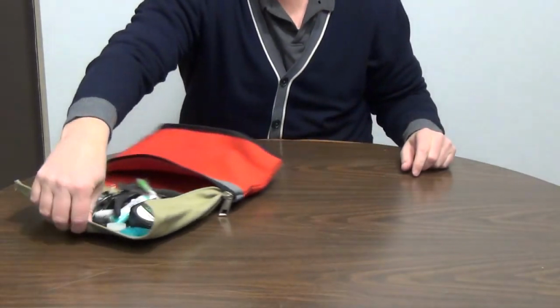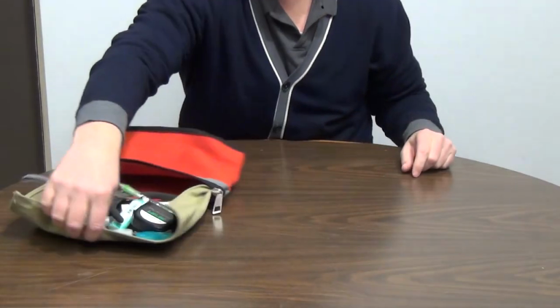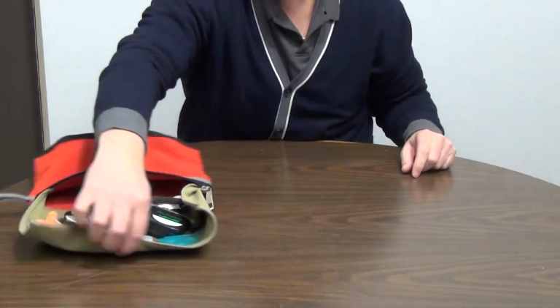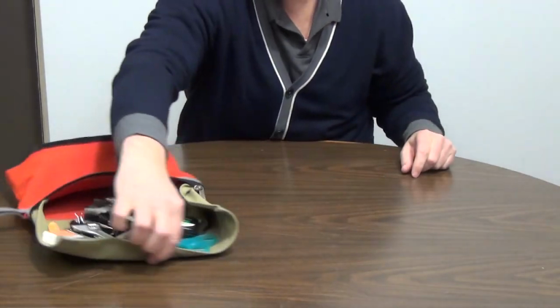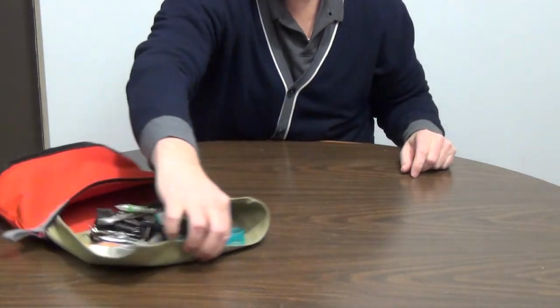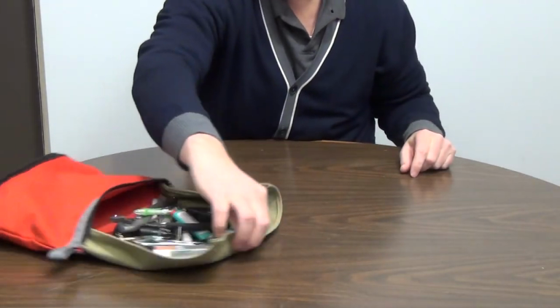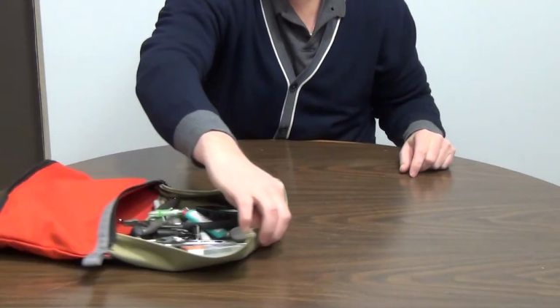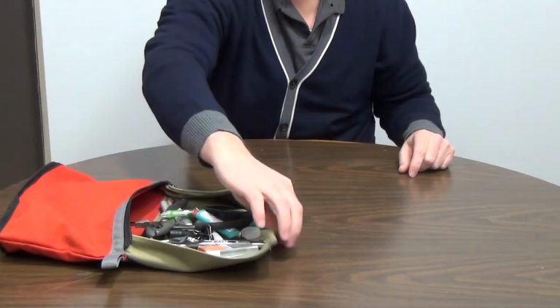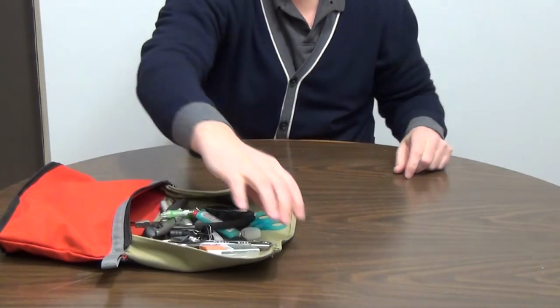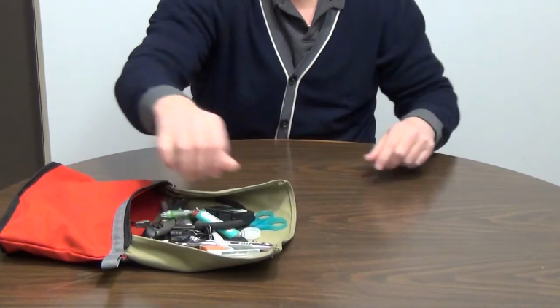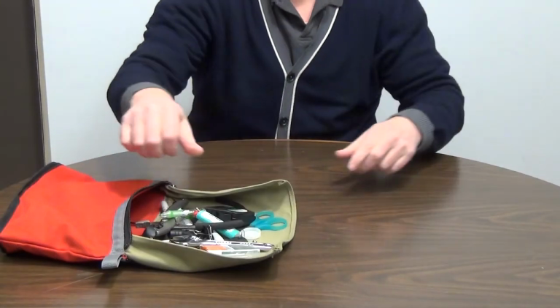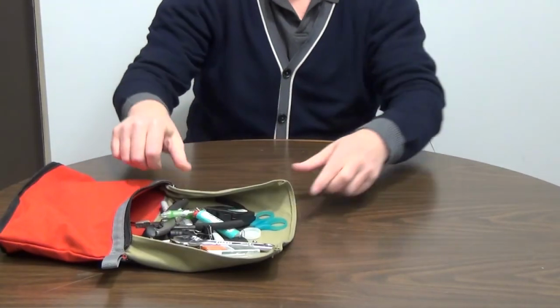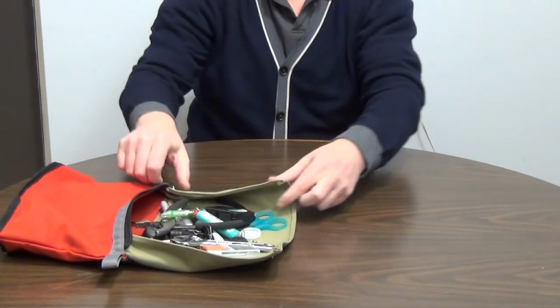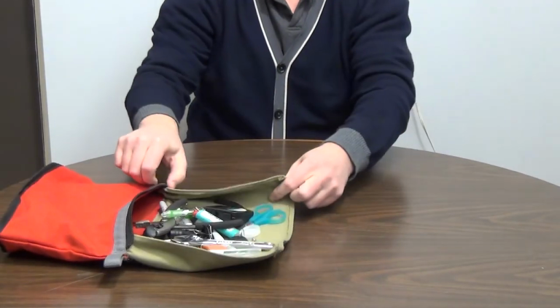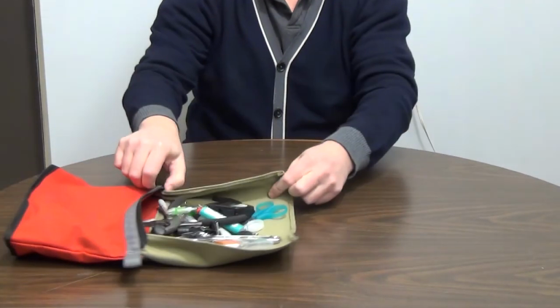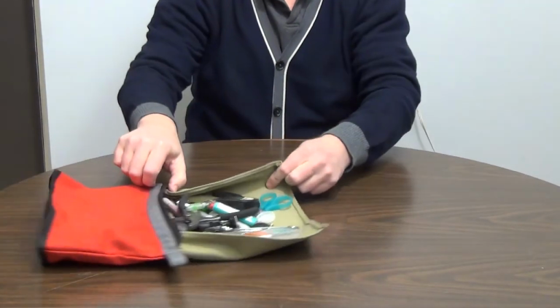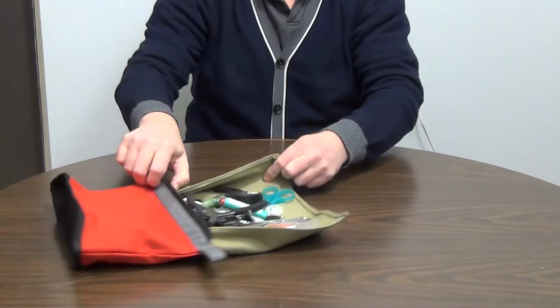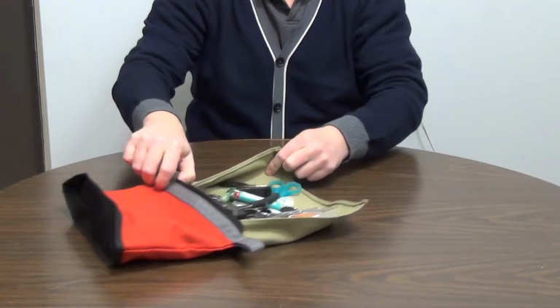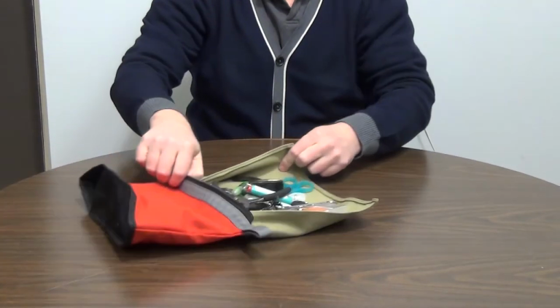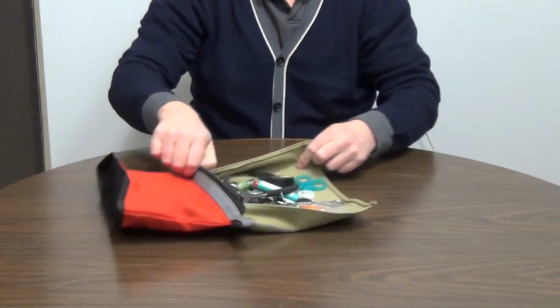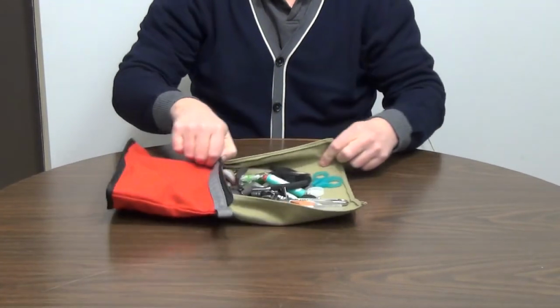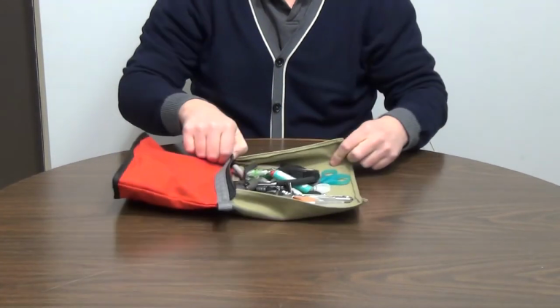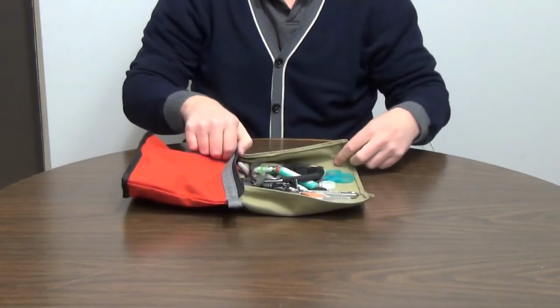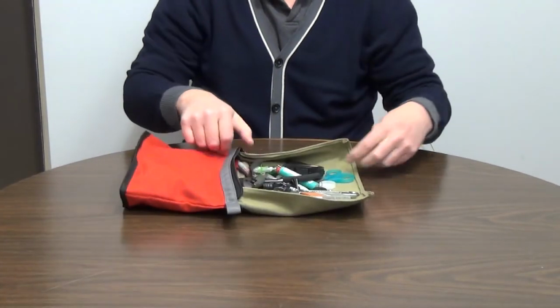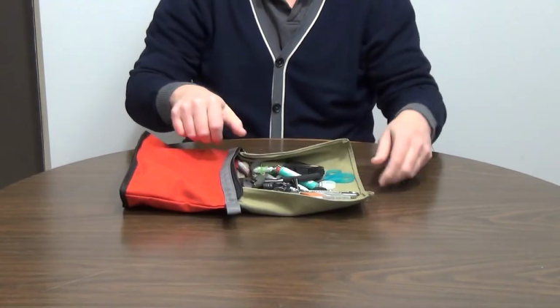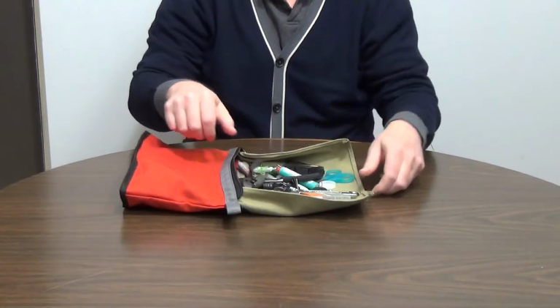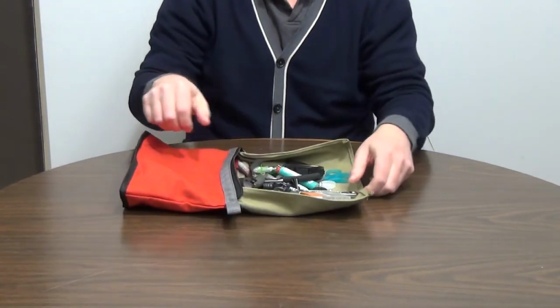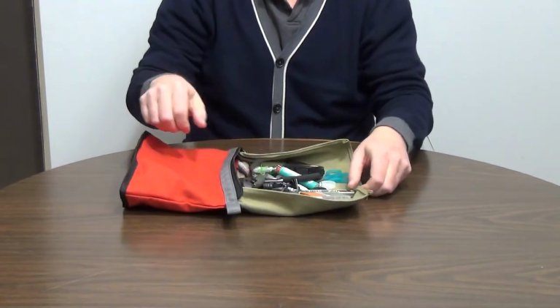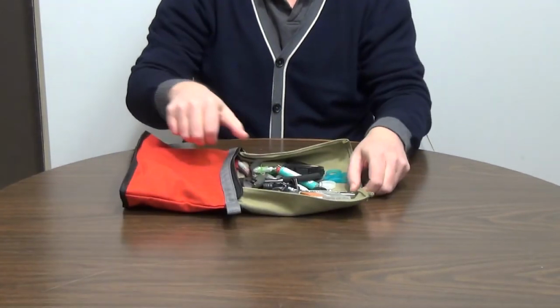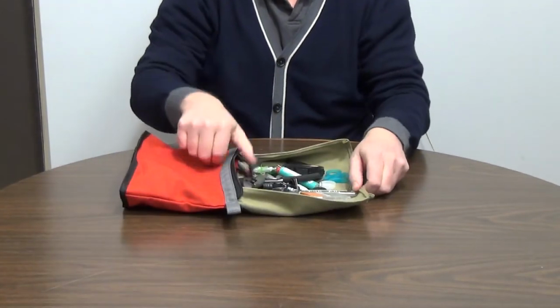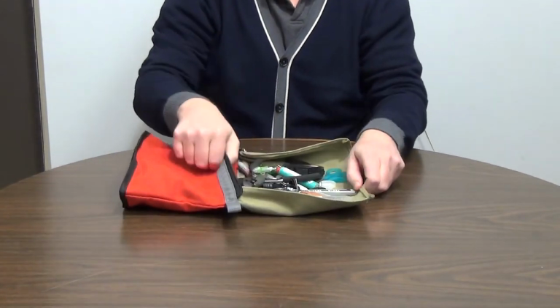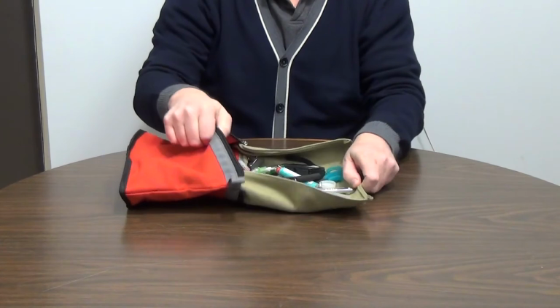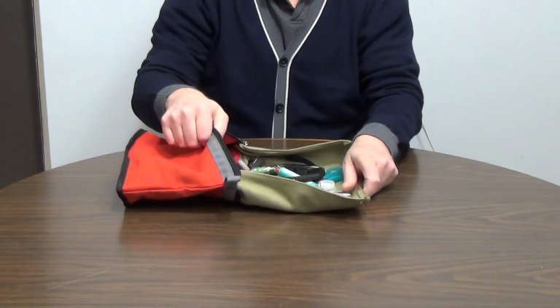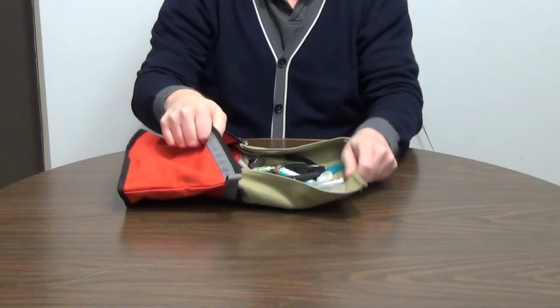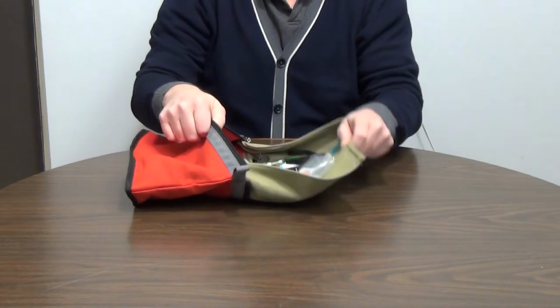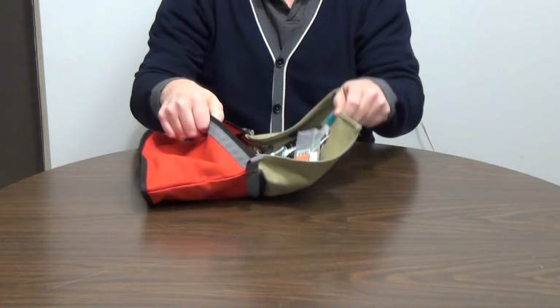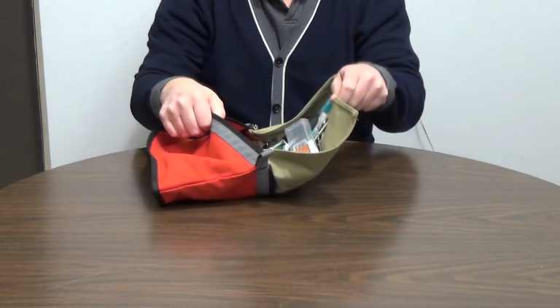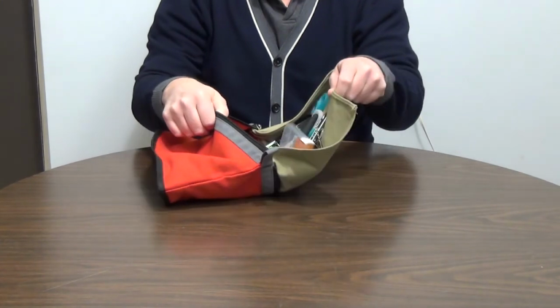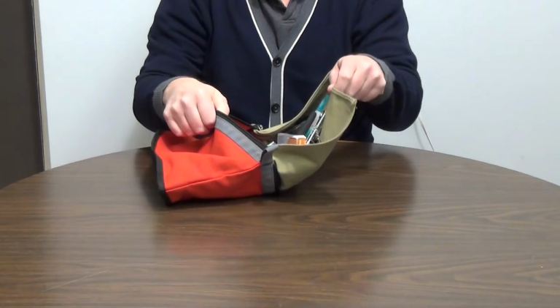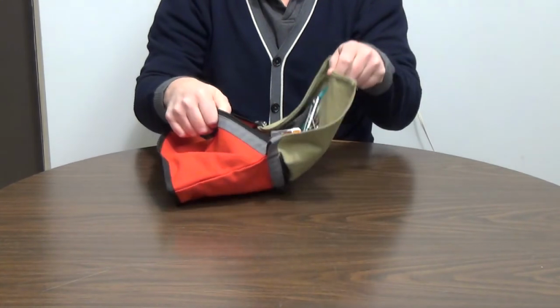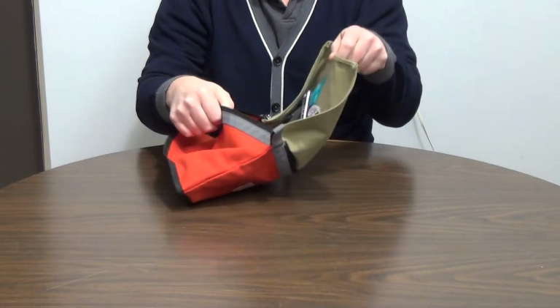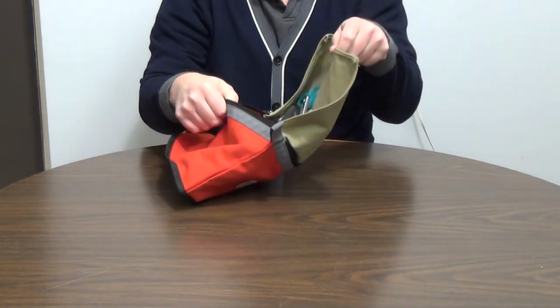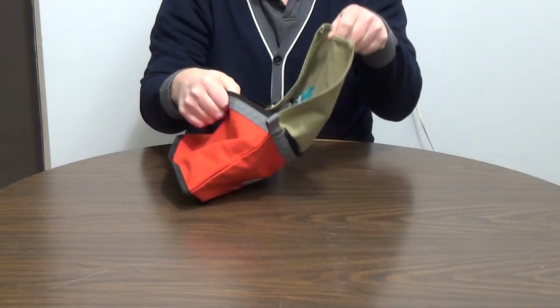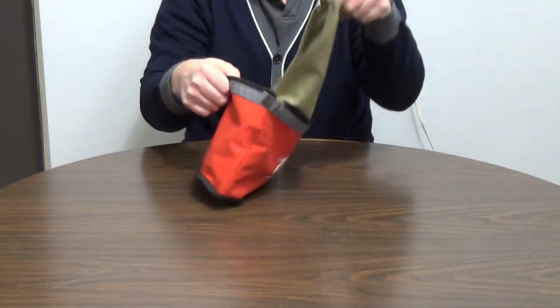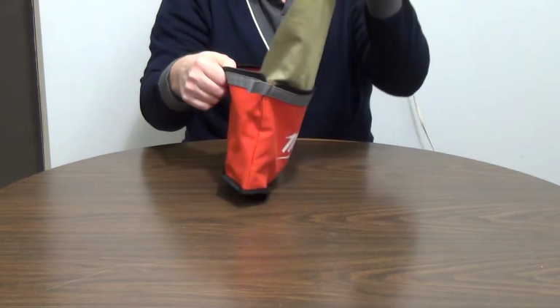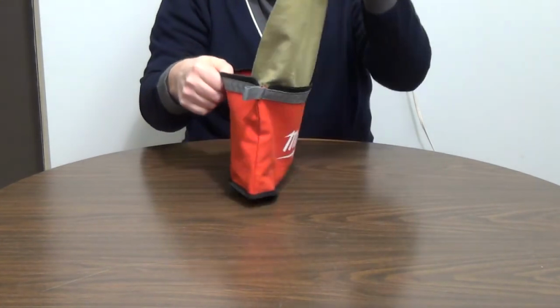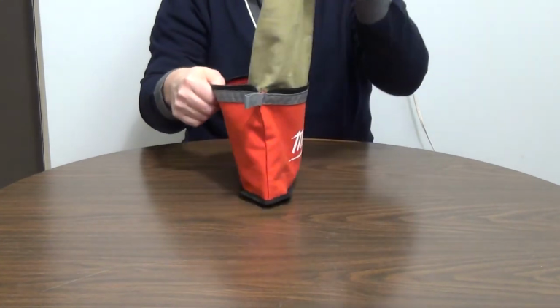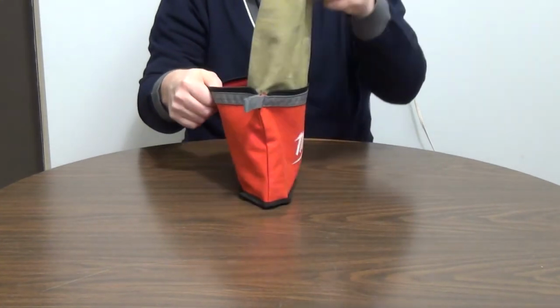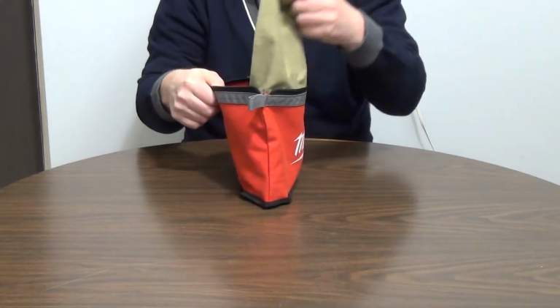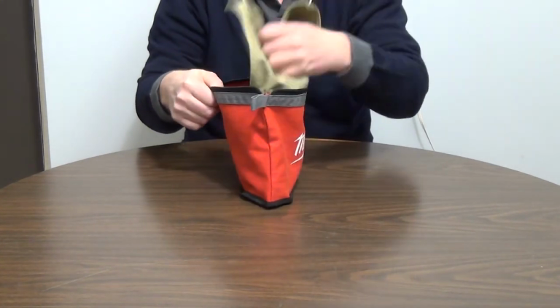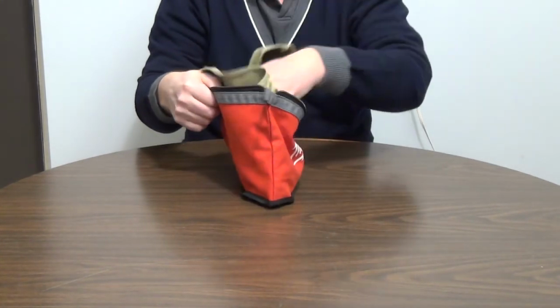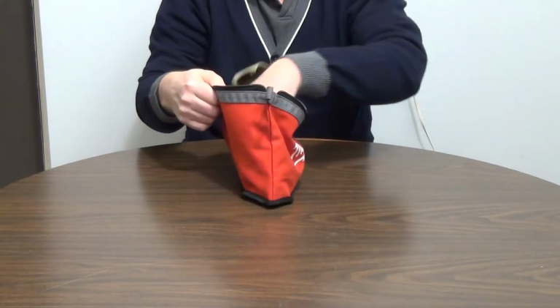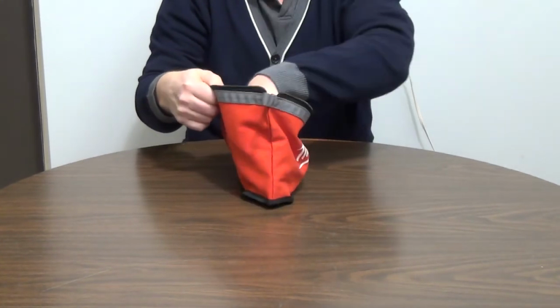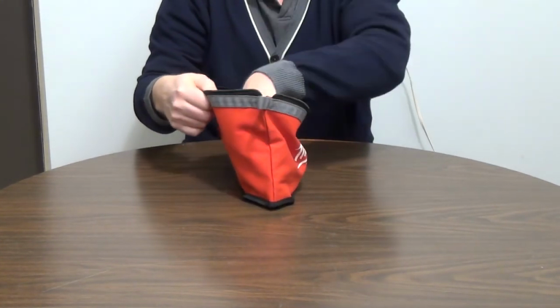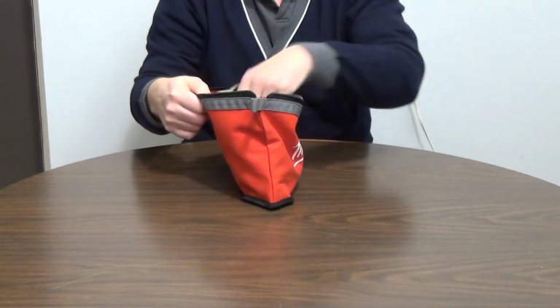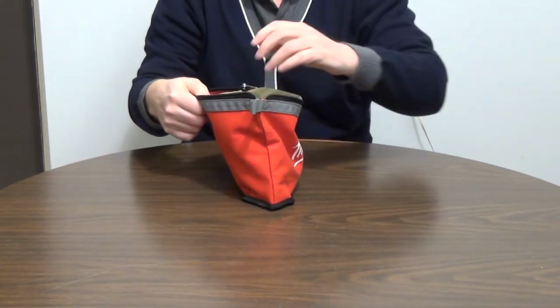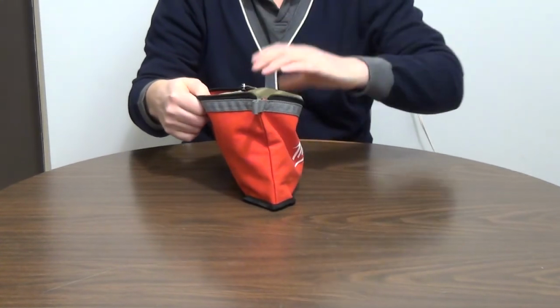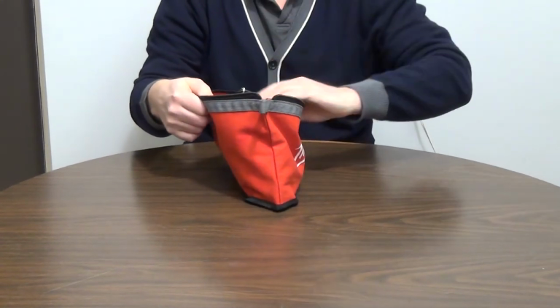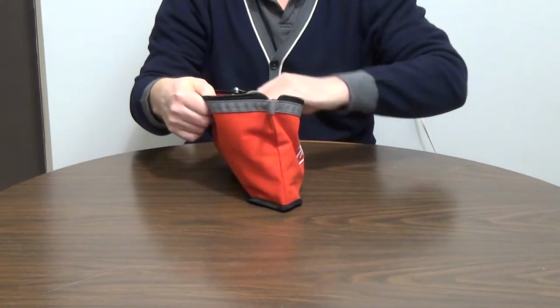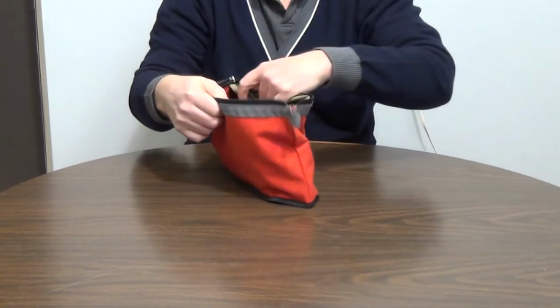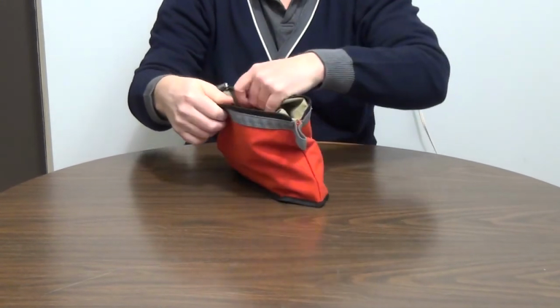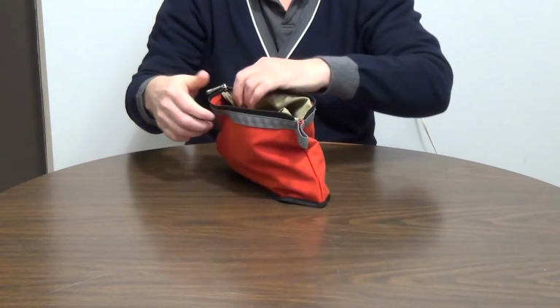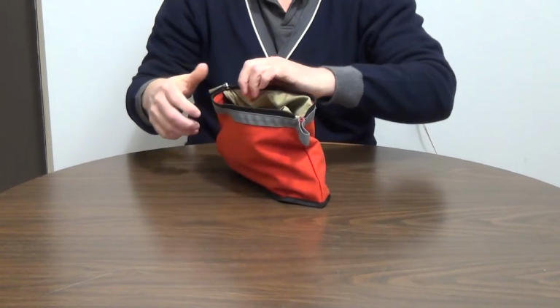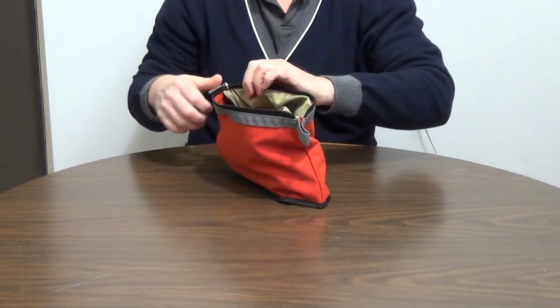When the user is finished, the contents can easily be returned to the pouch by grabbing the display sheet and sliding the contents back into the pouch.